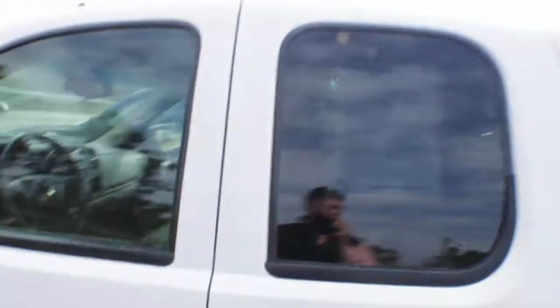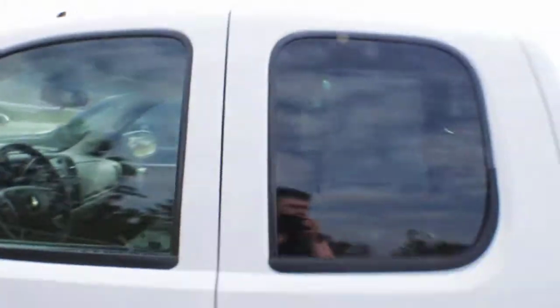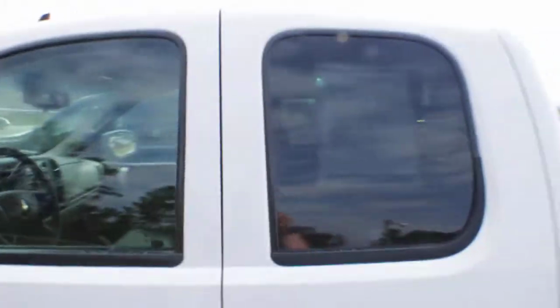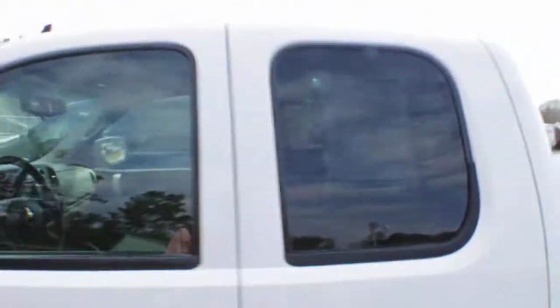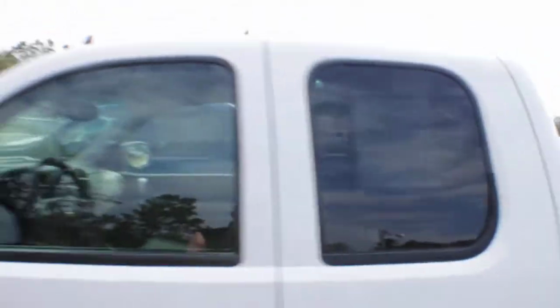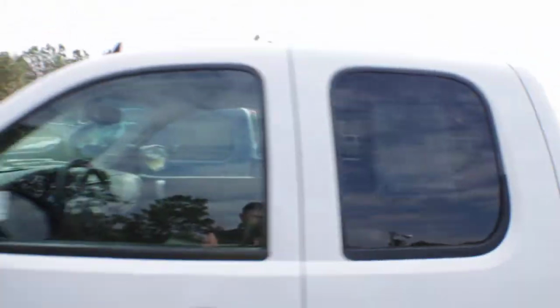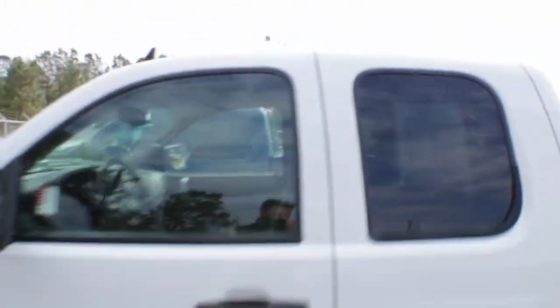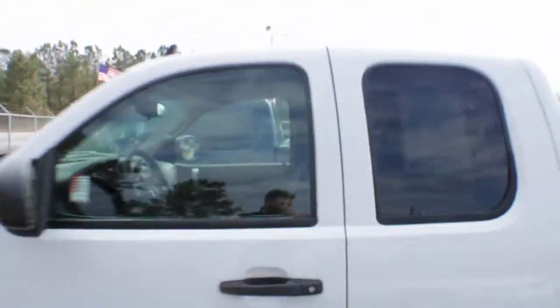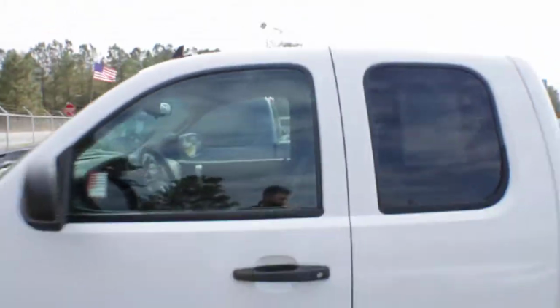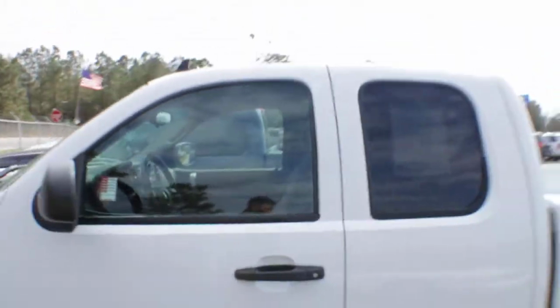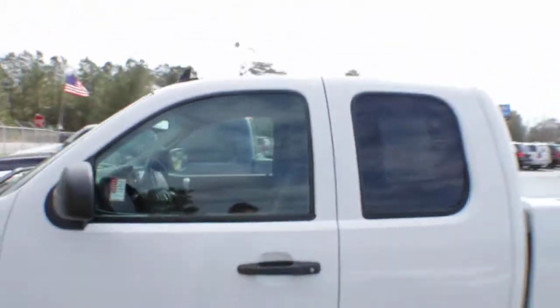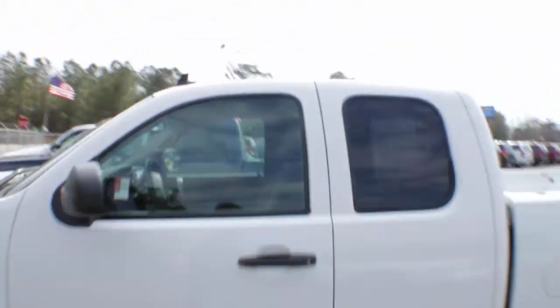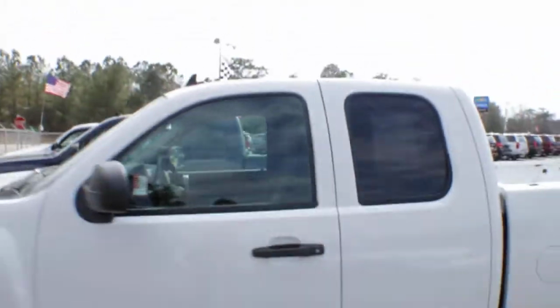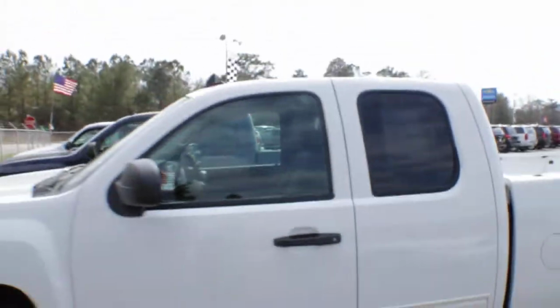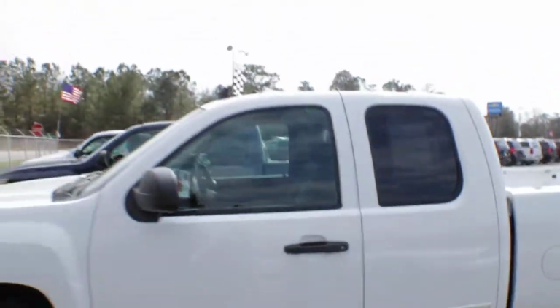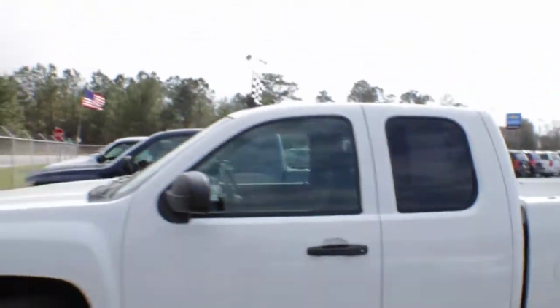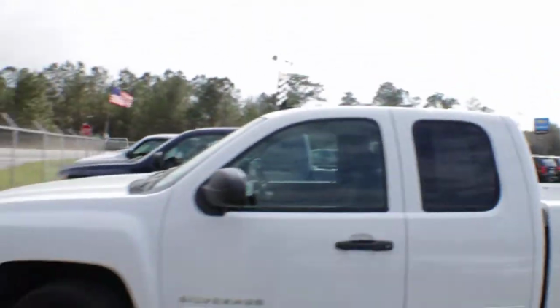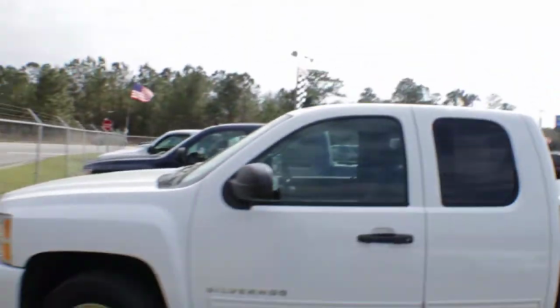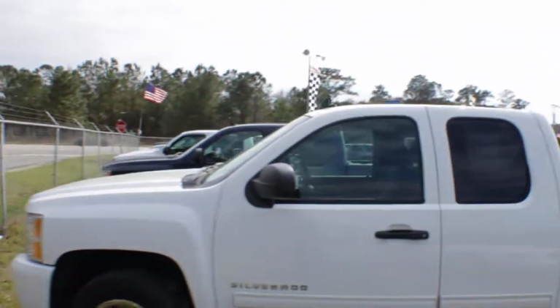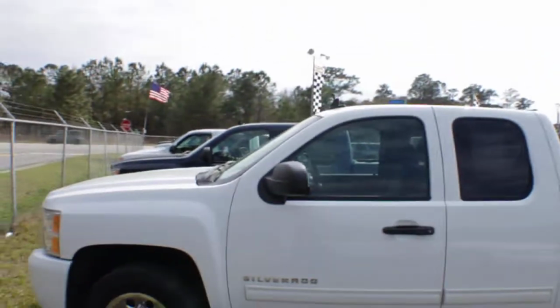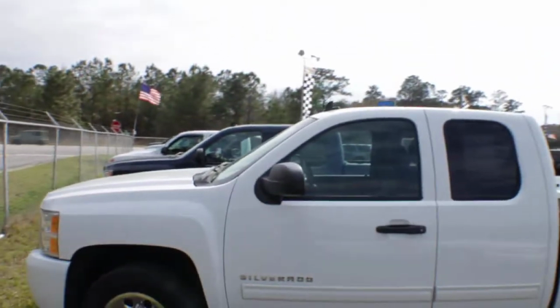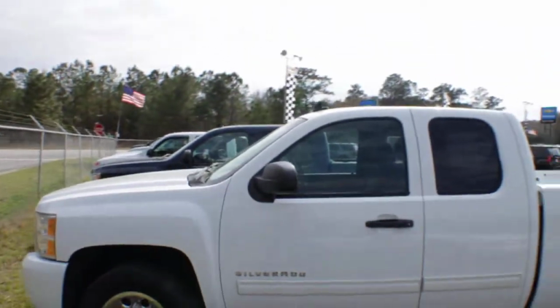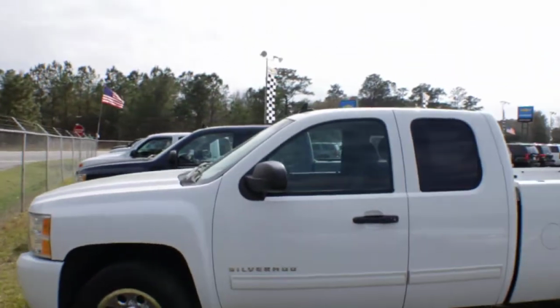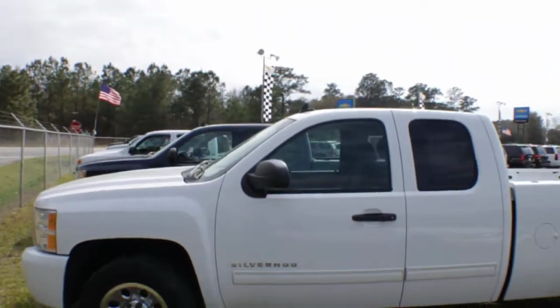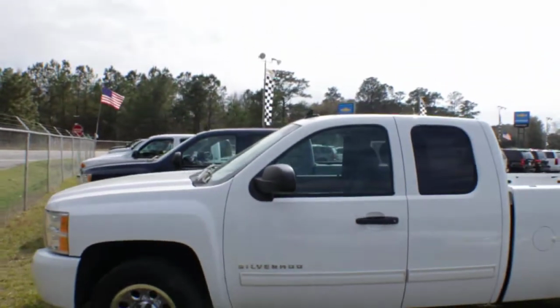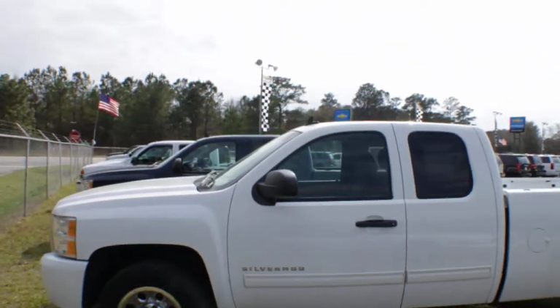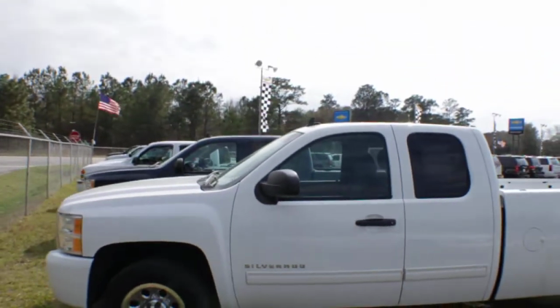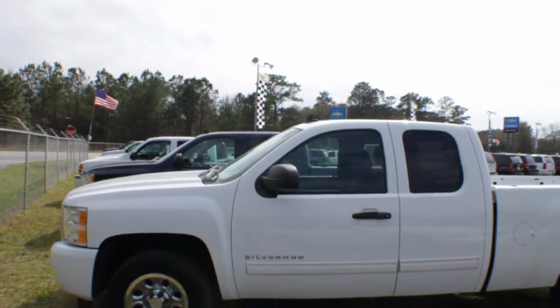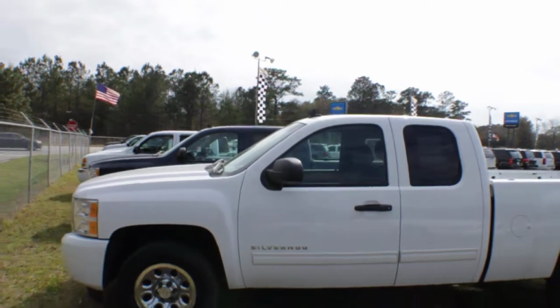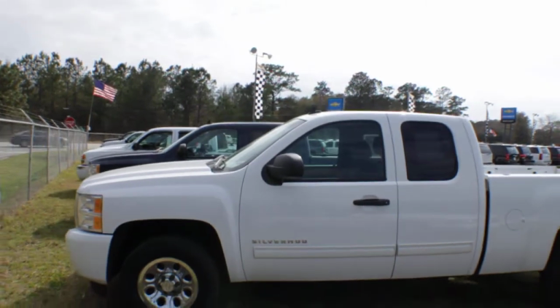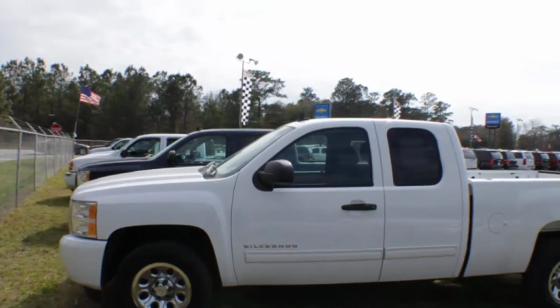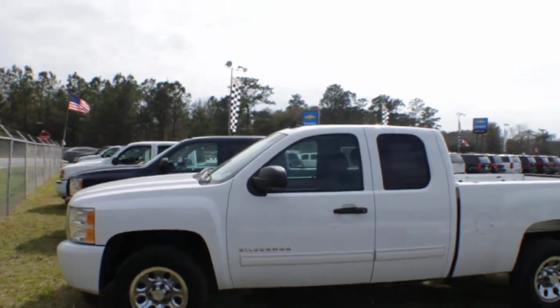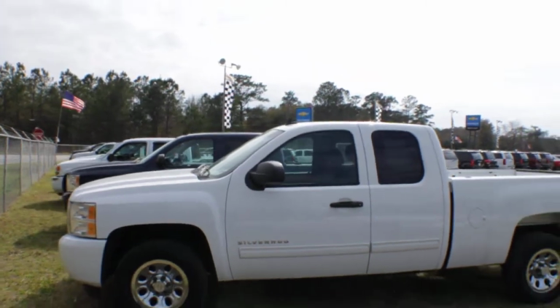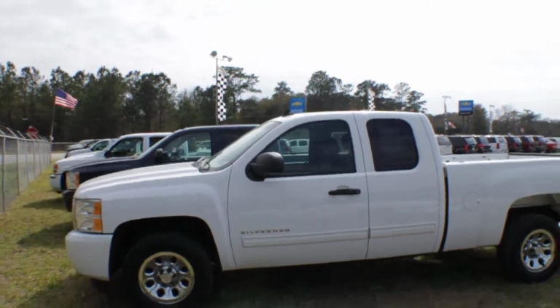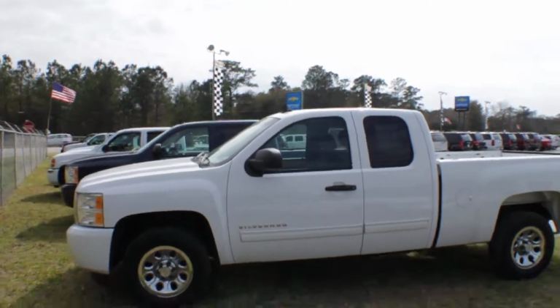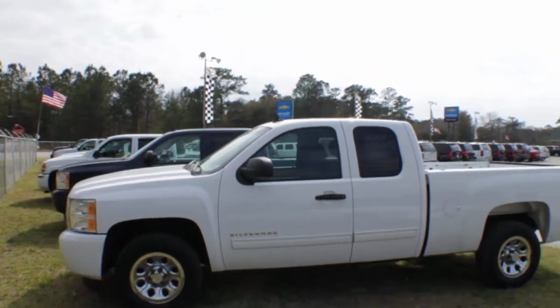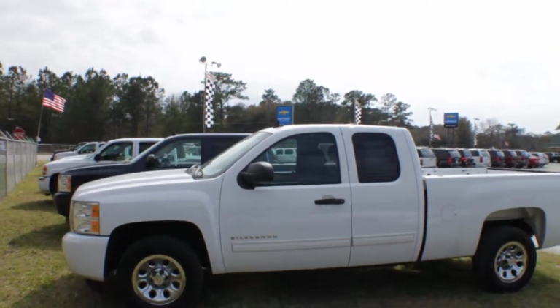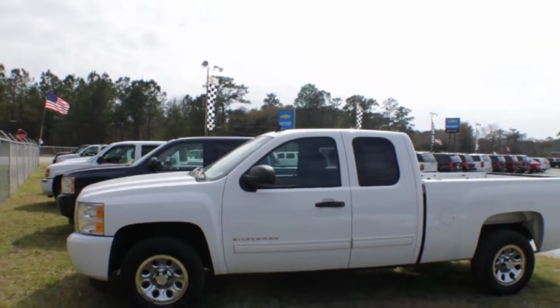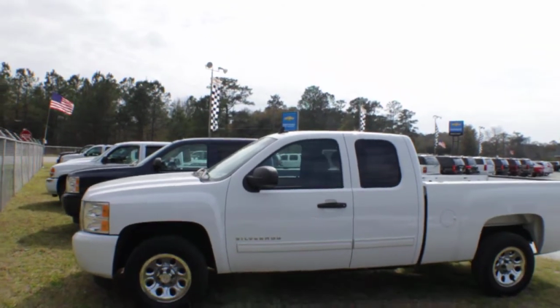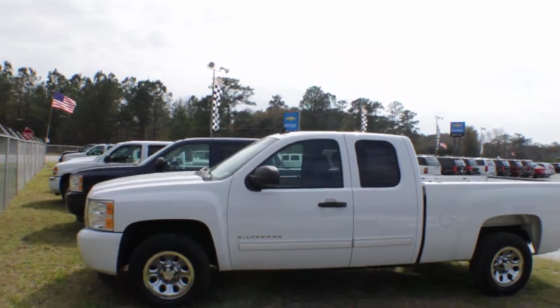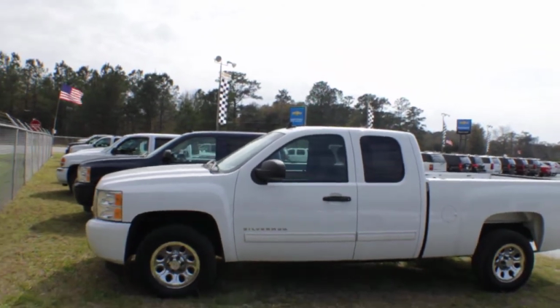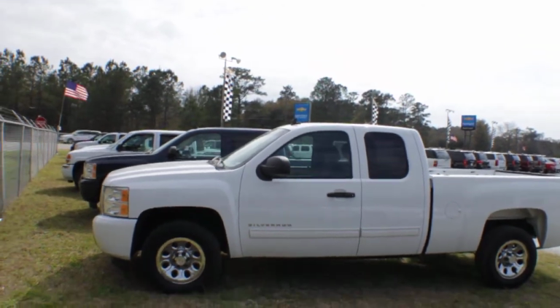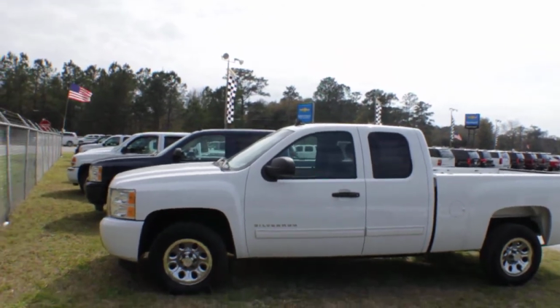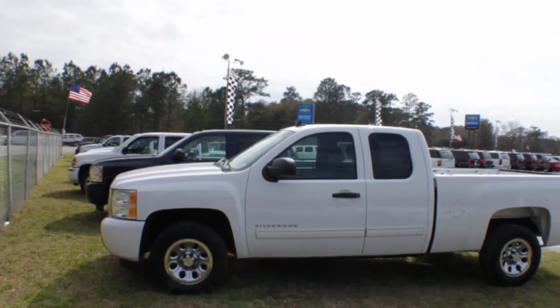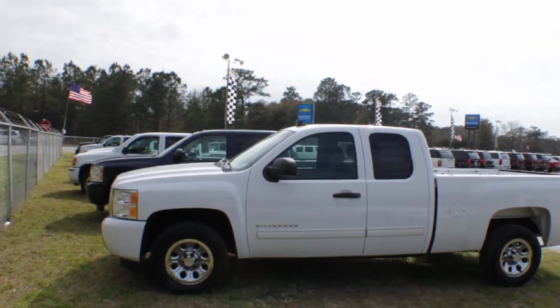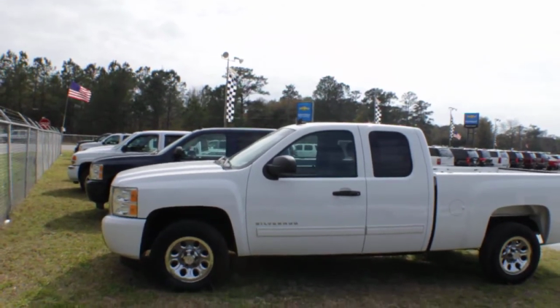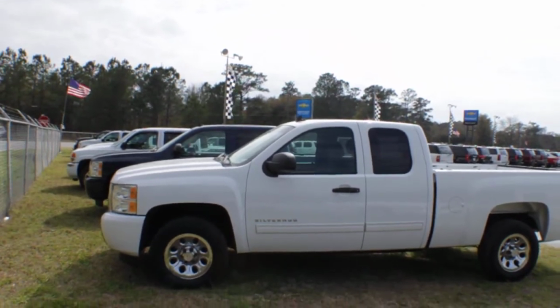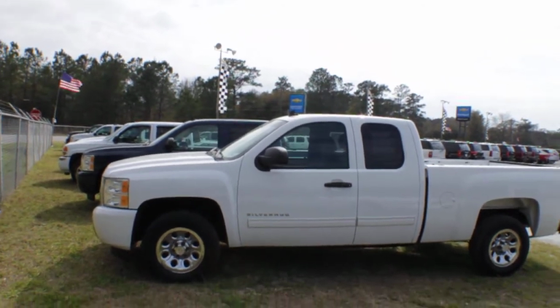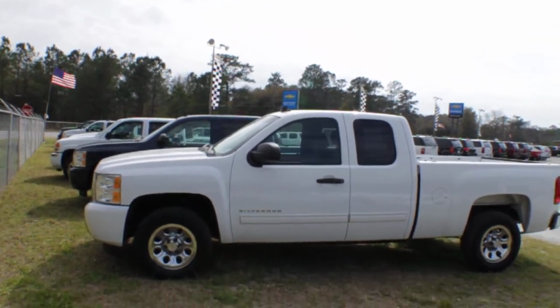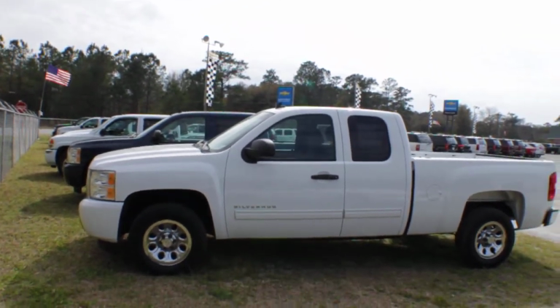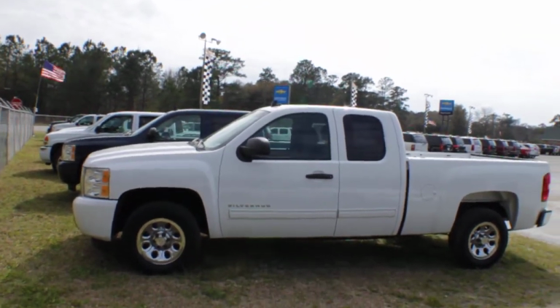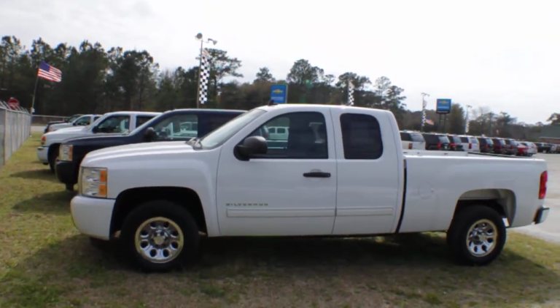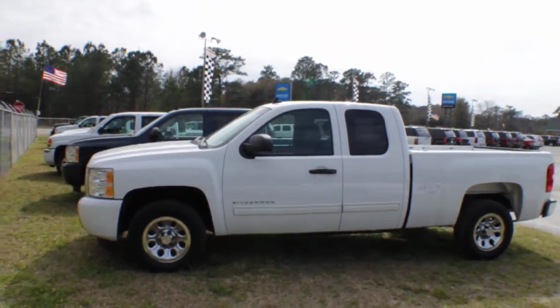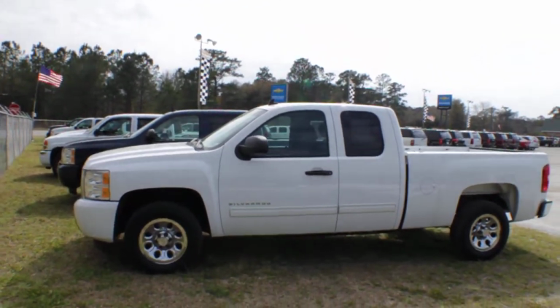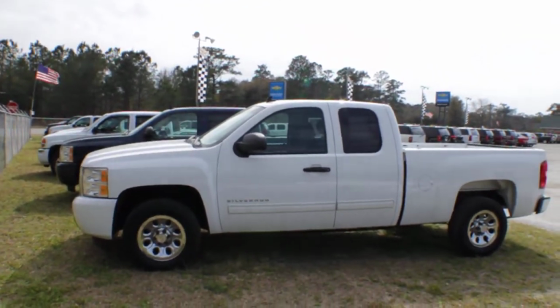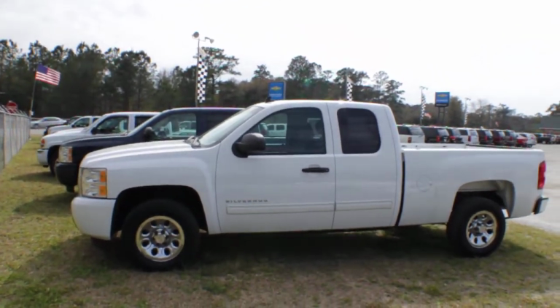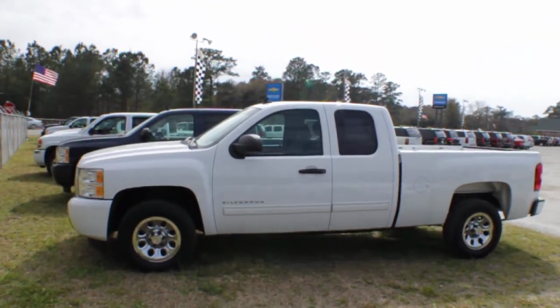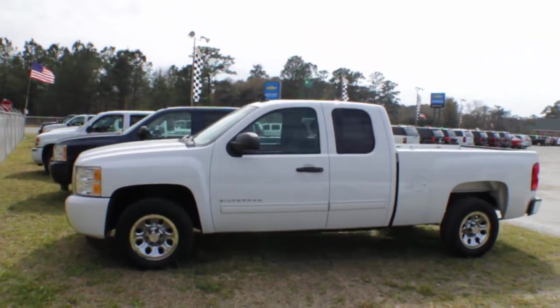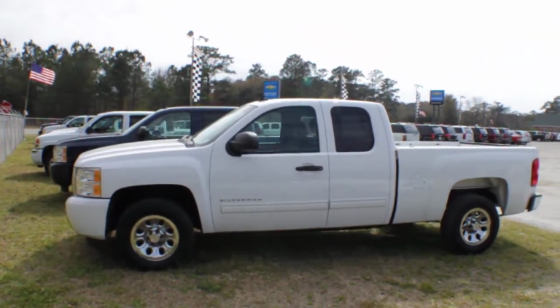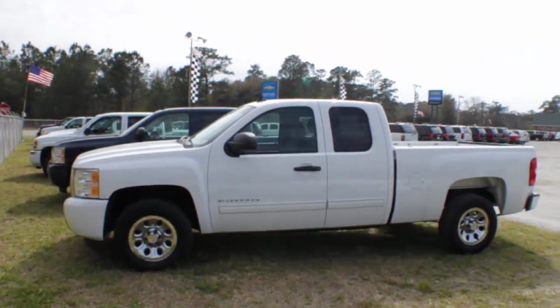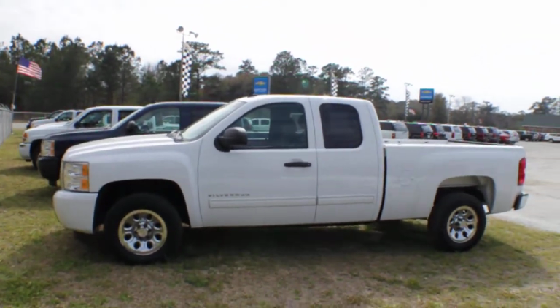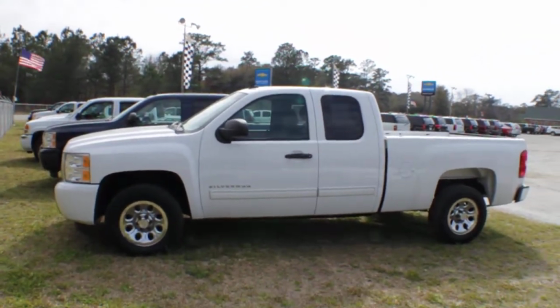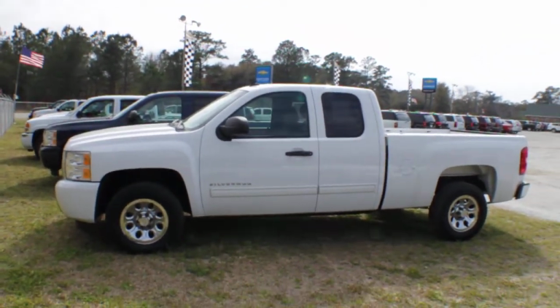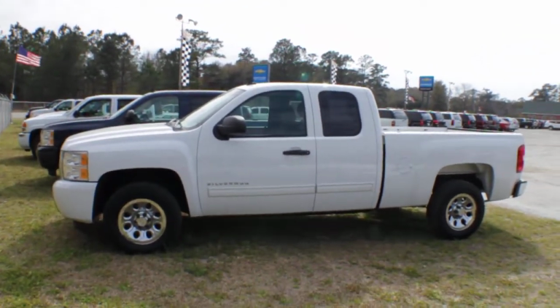Good looking truck. Folks, we ask you to check out MarchantChevy.com for more information about this truck — give us a call. We're just 15 minutes outside of Charleston, South Carolina.